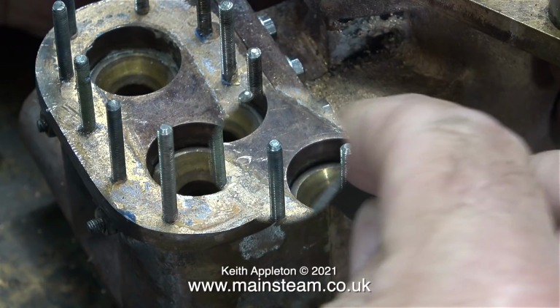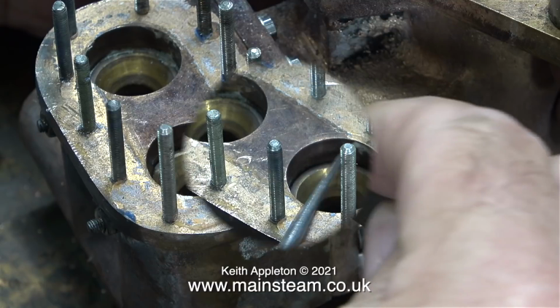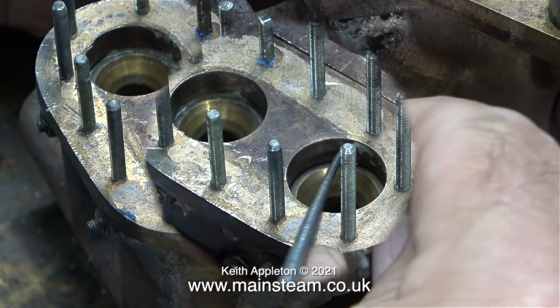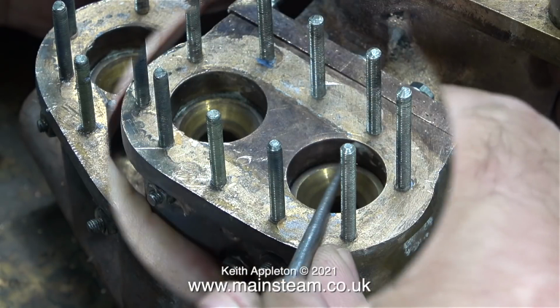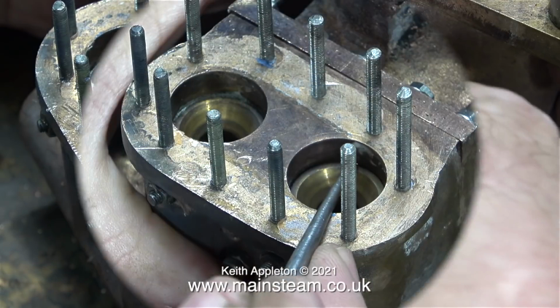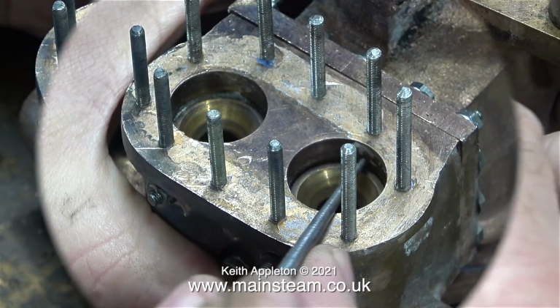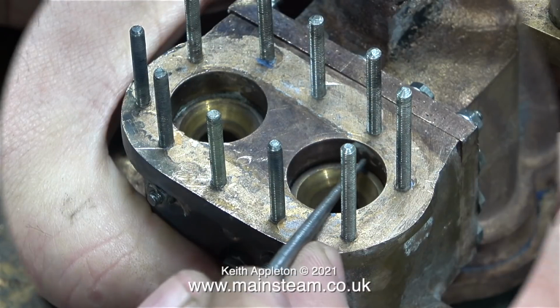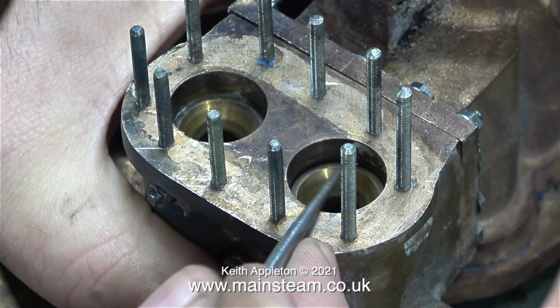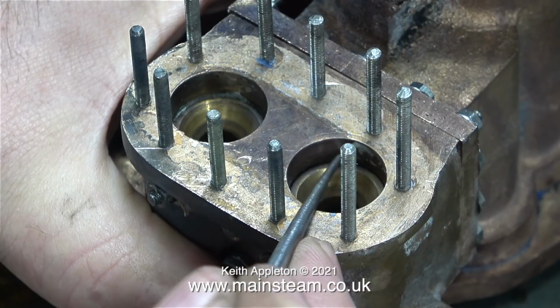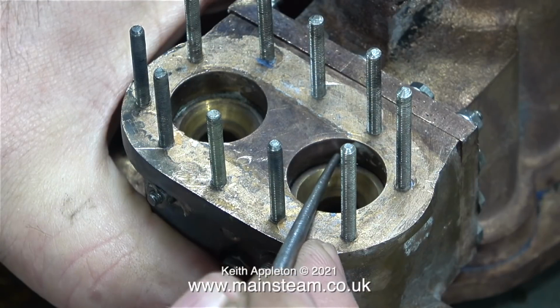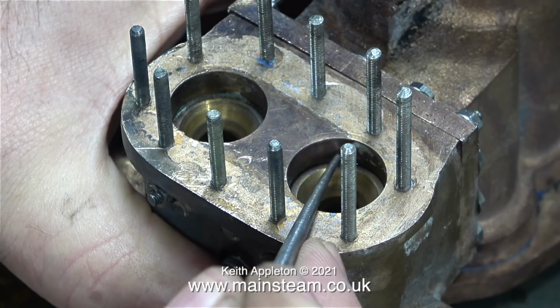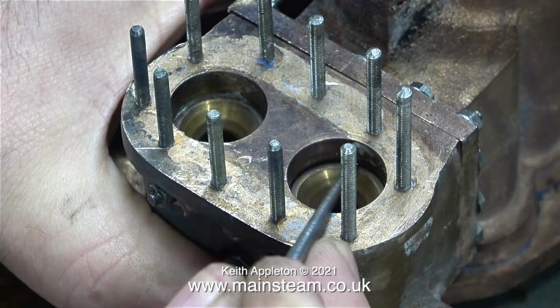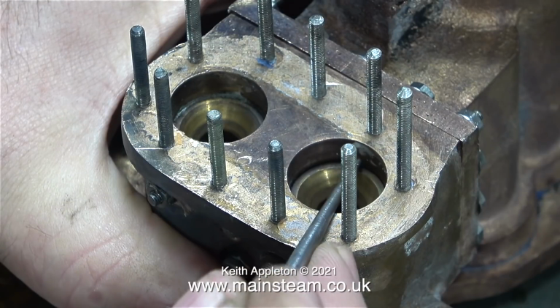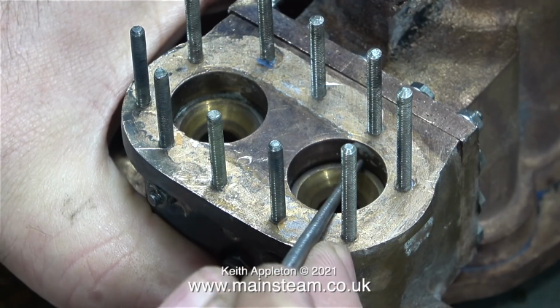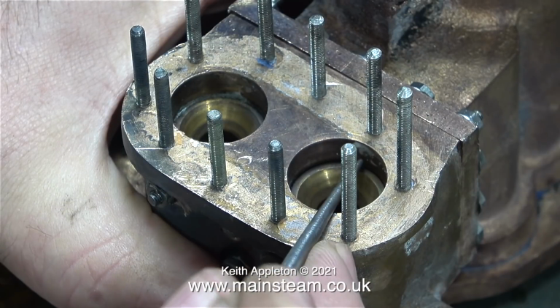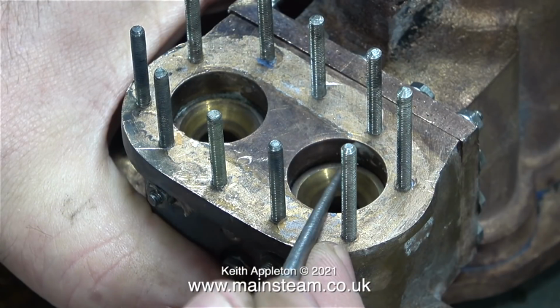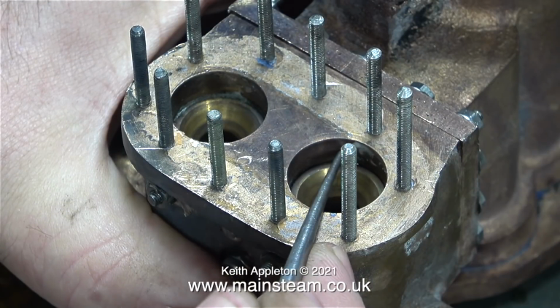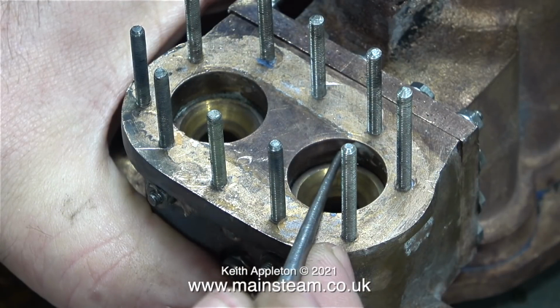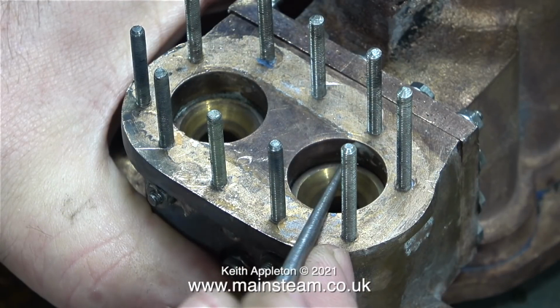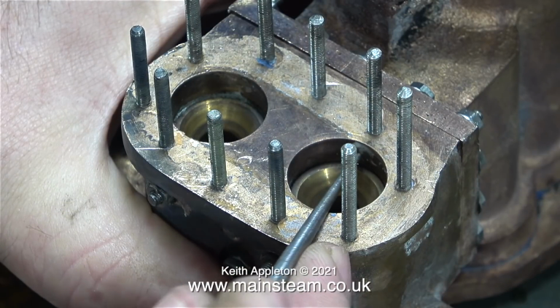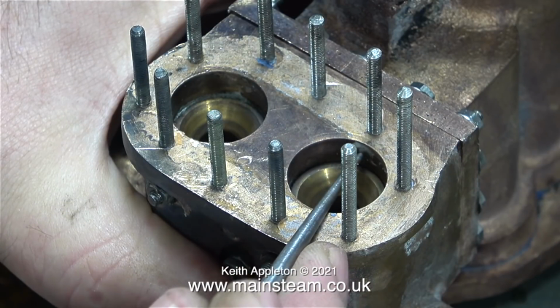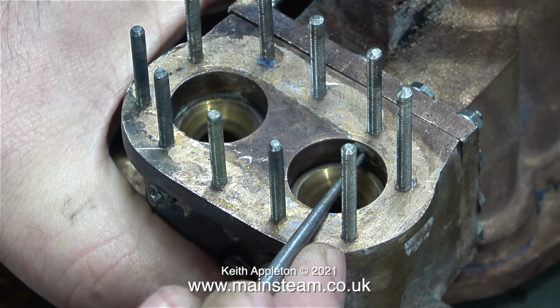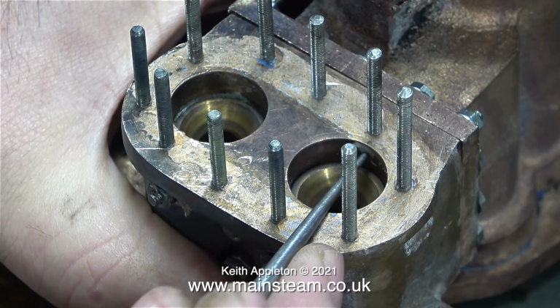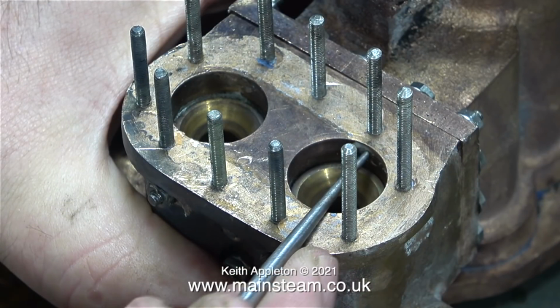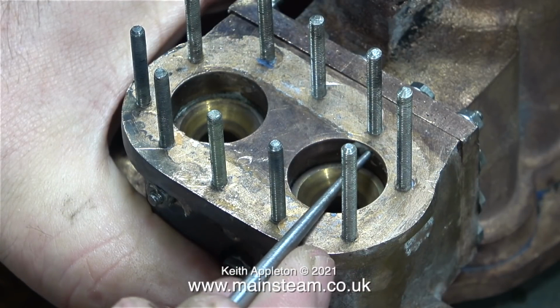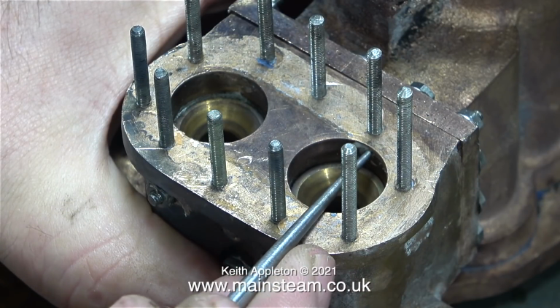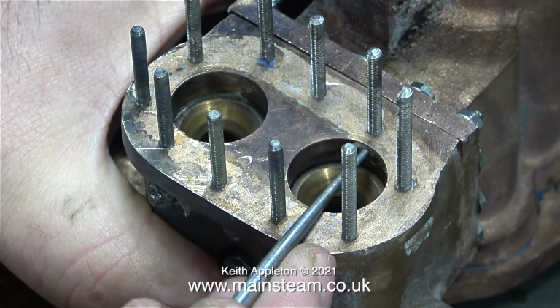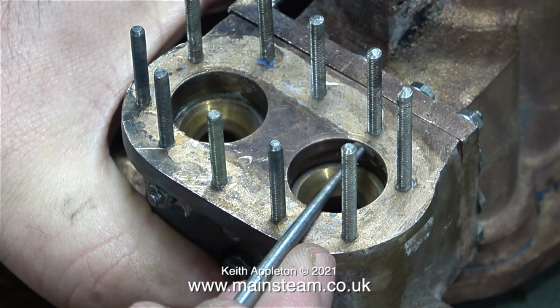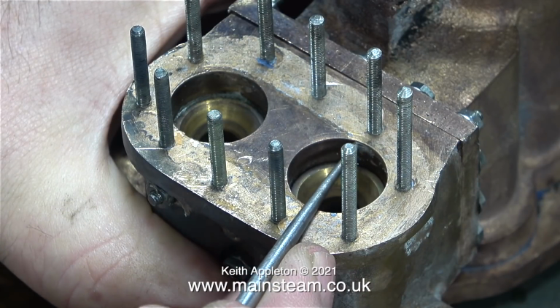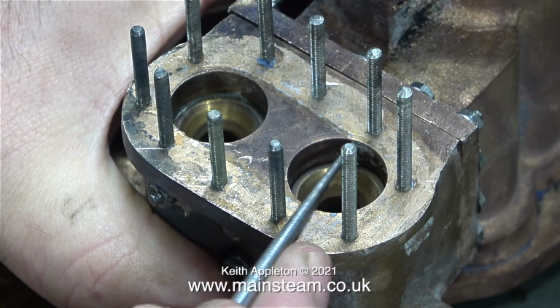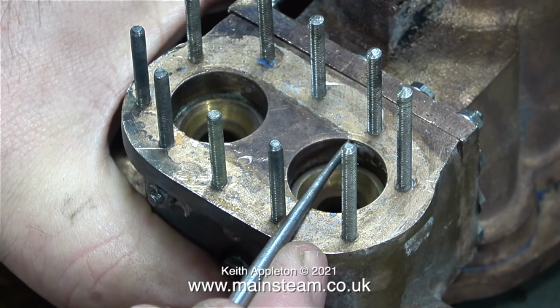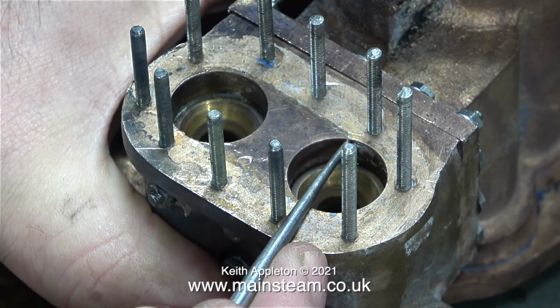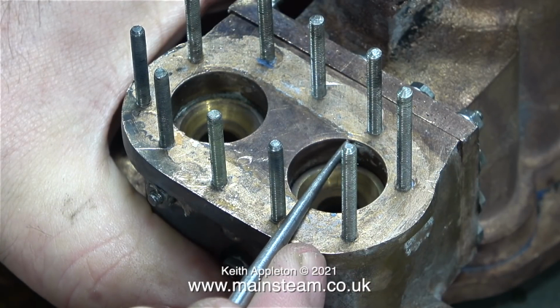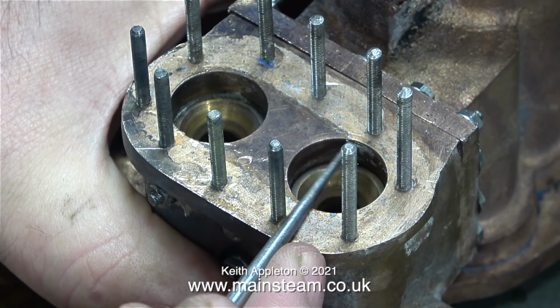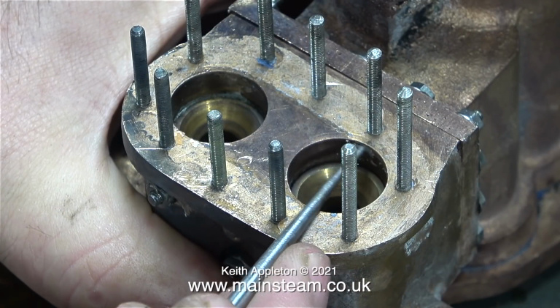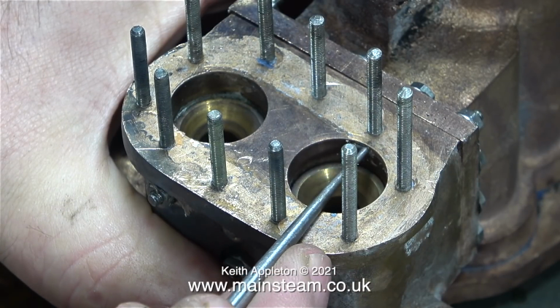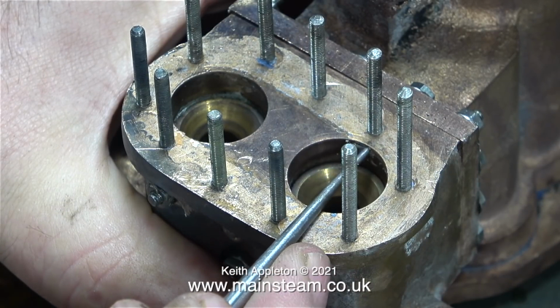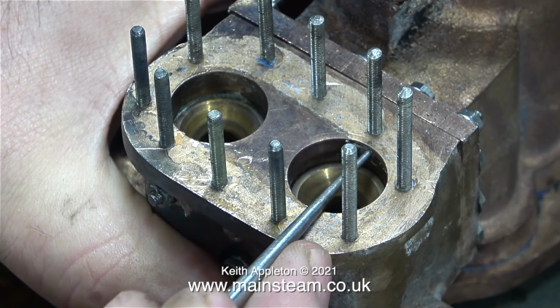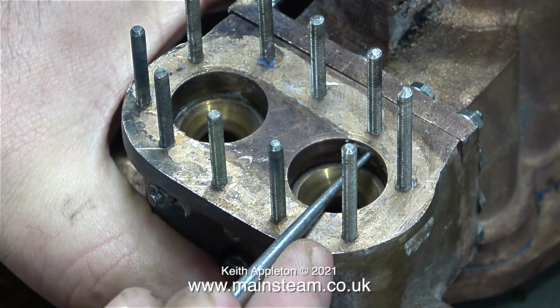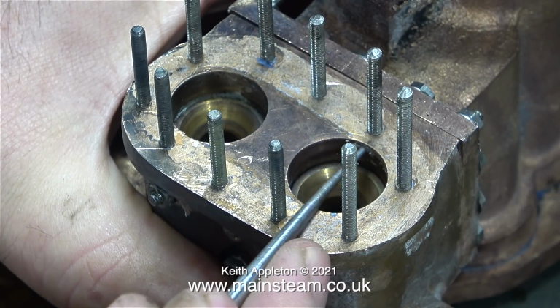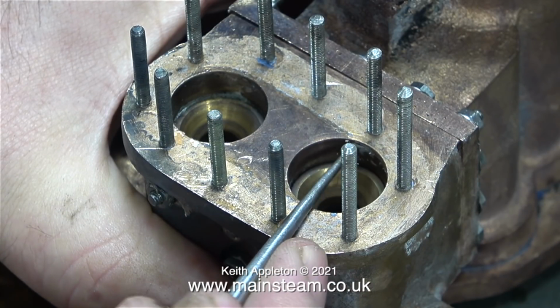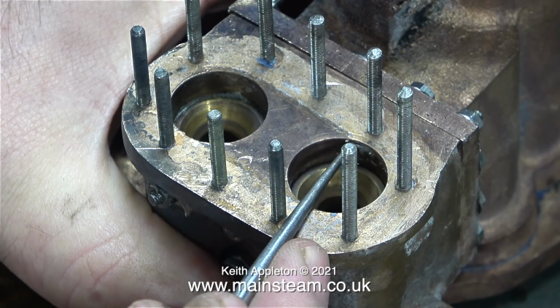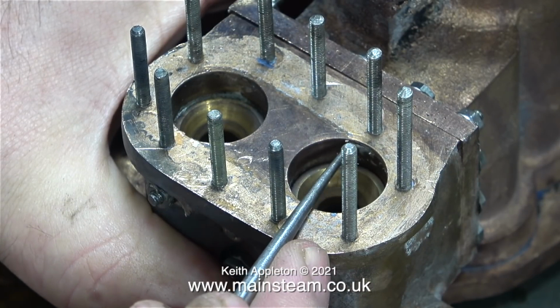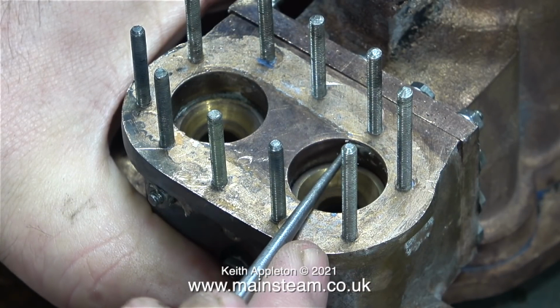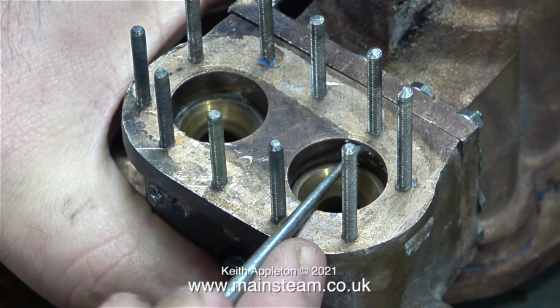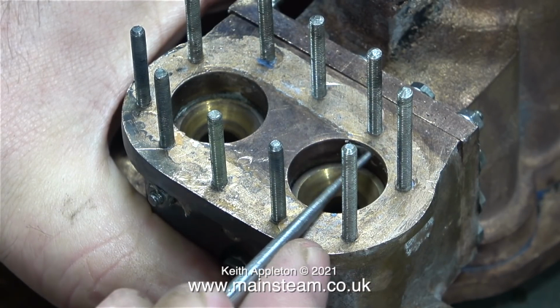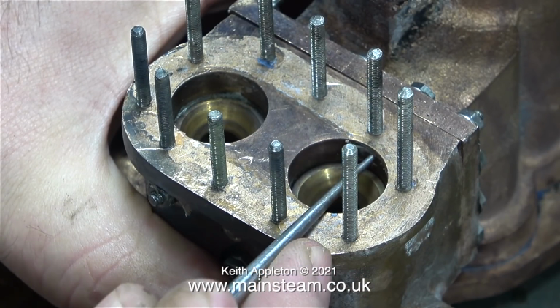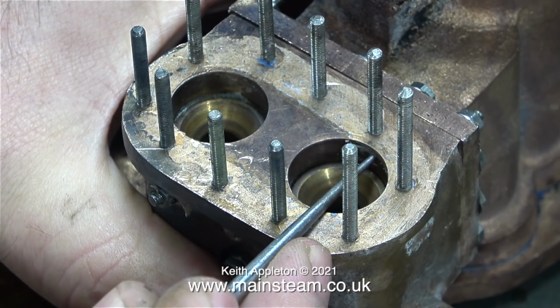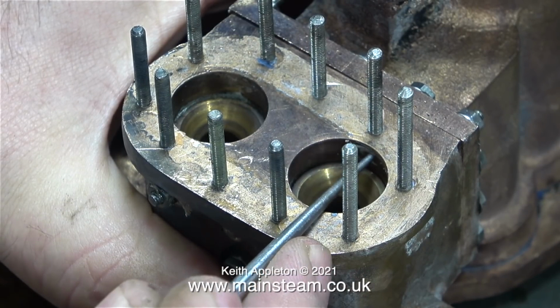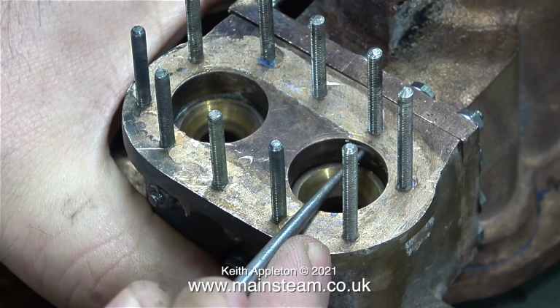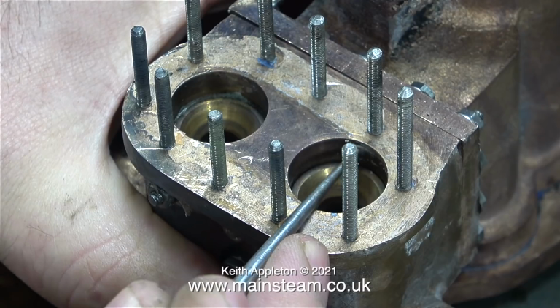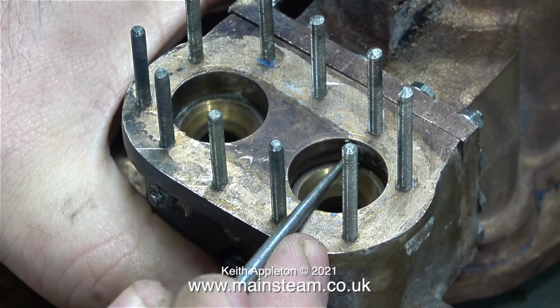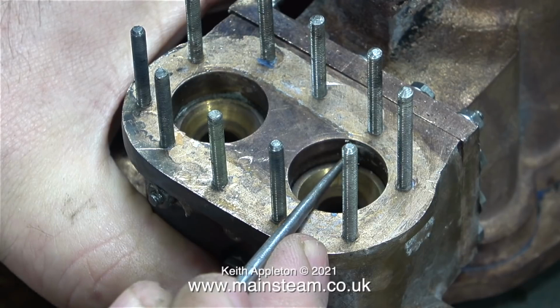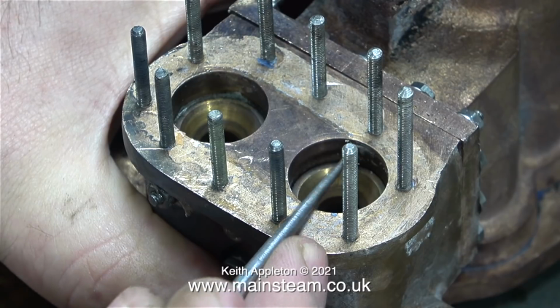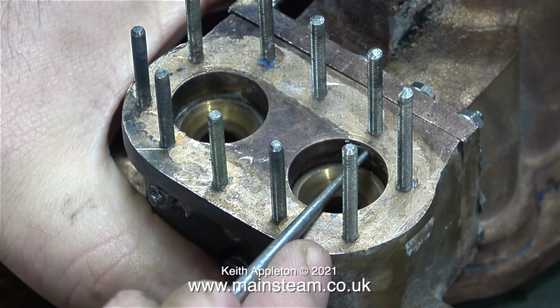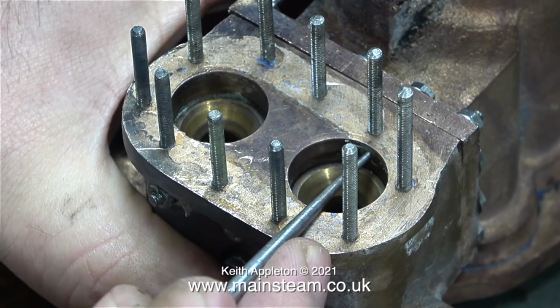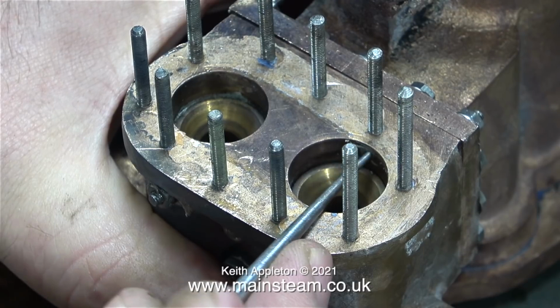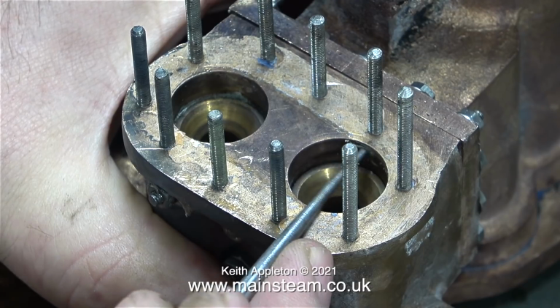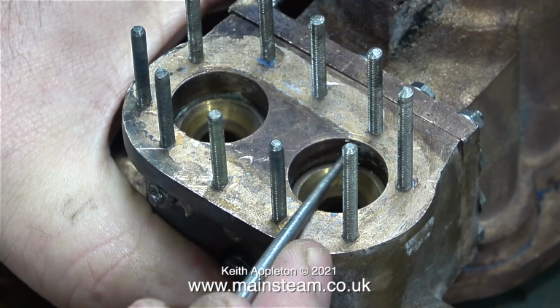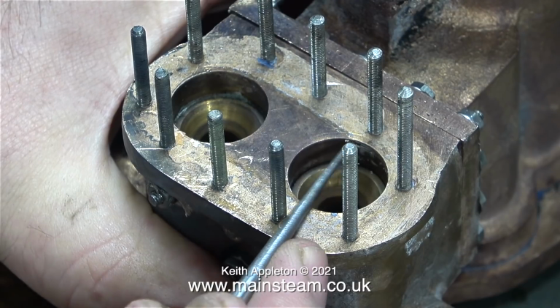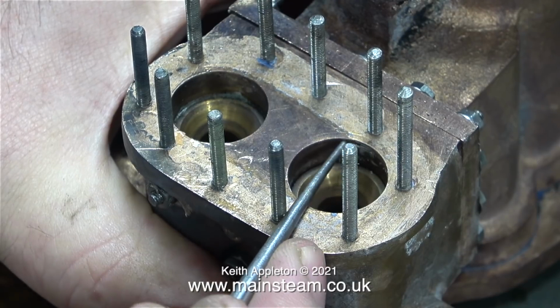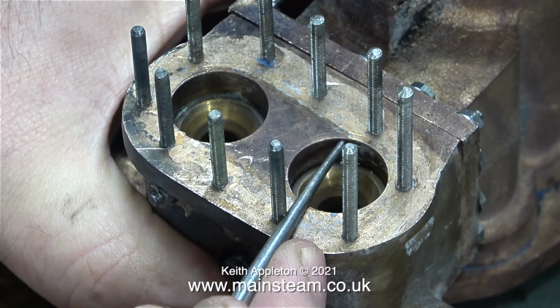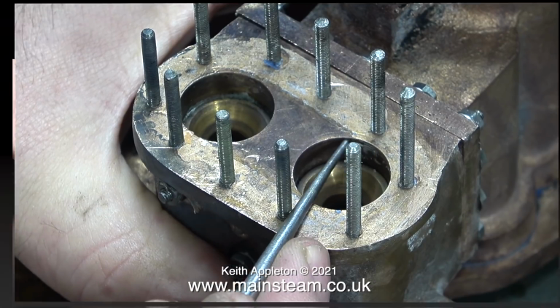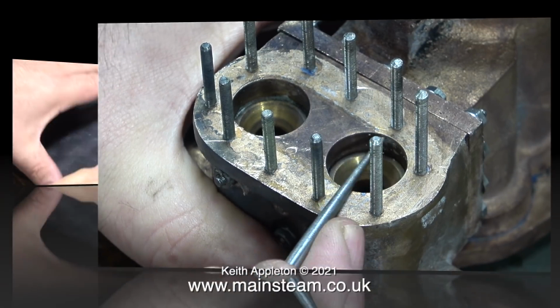There's still a bit of silicone rubber to remove, and here I'm scraping off some of this gasket compound that's down the hole.